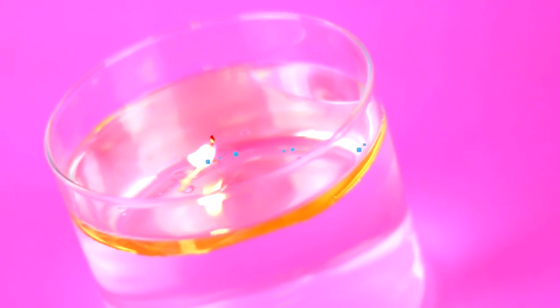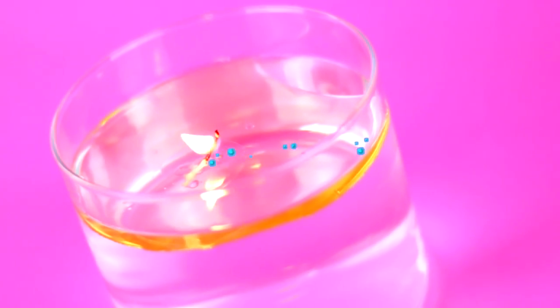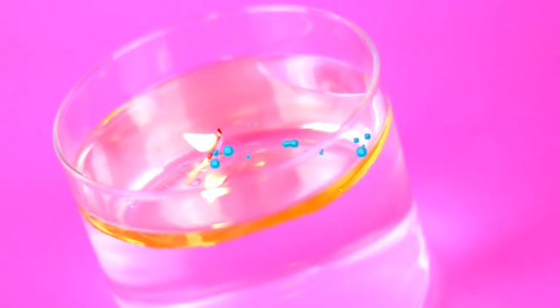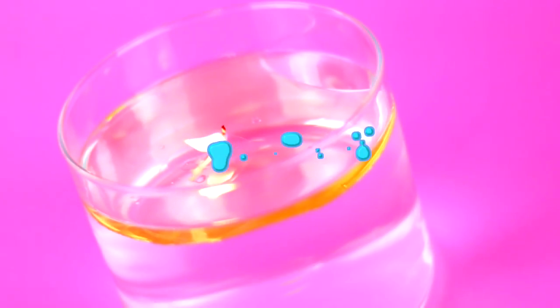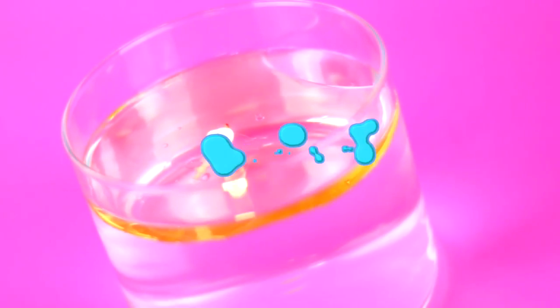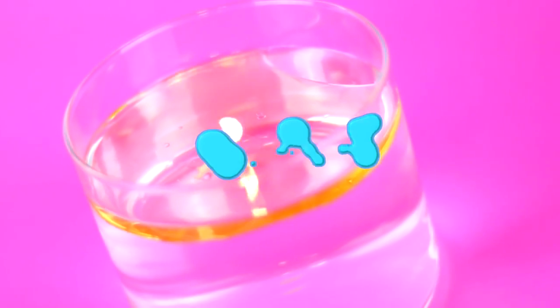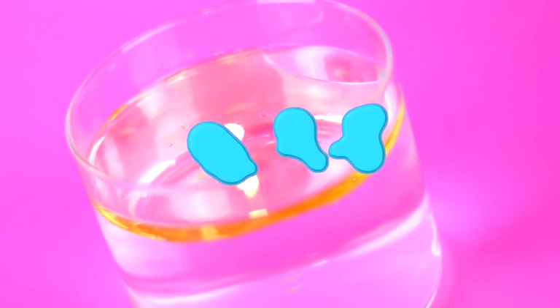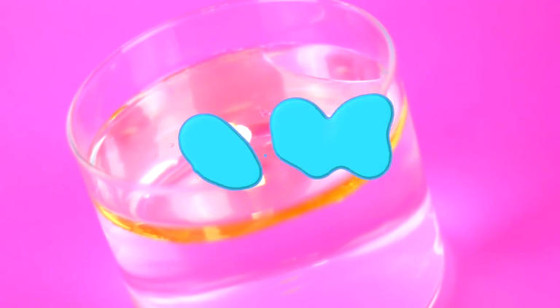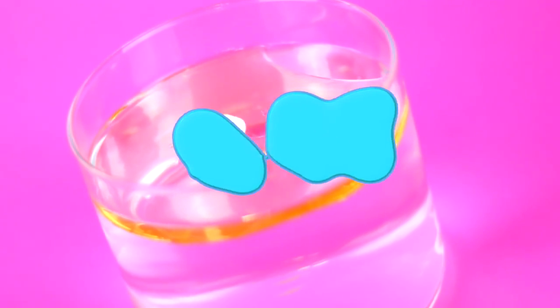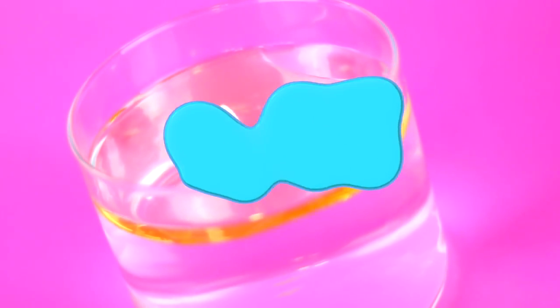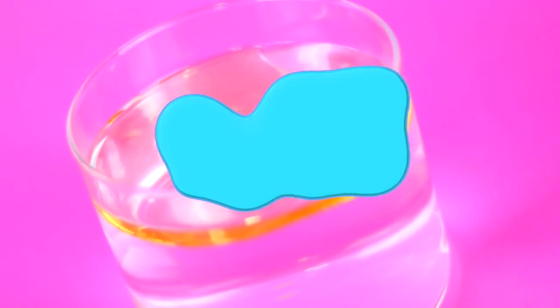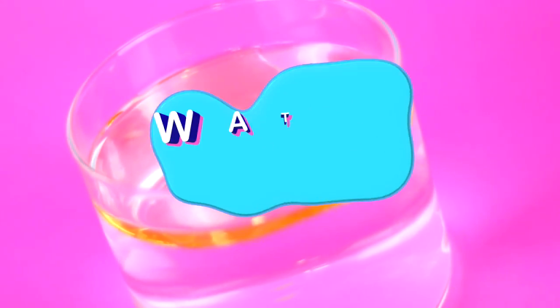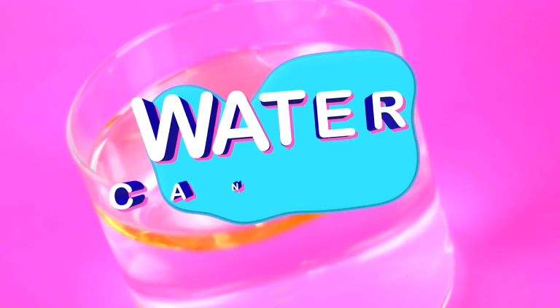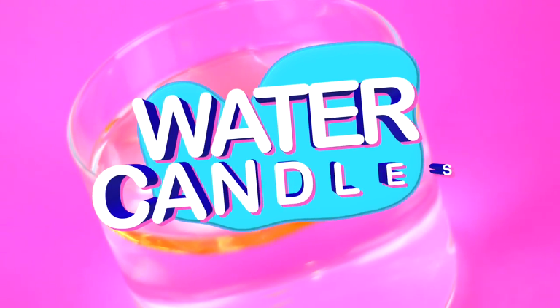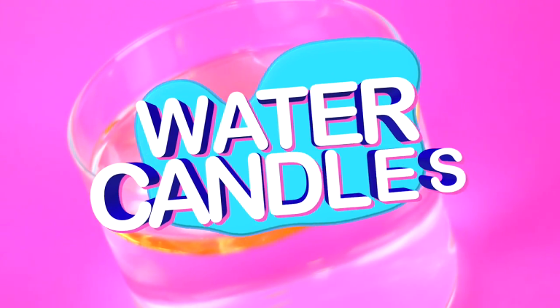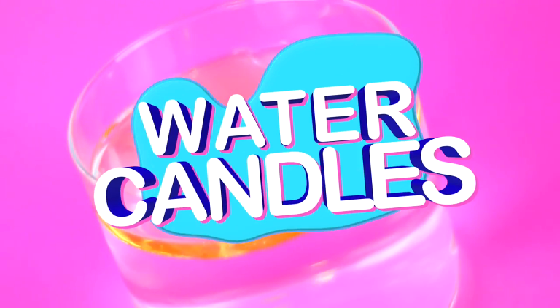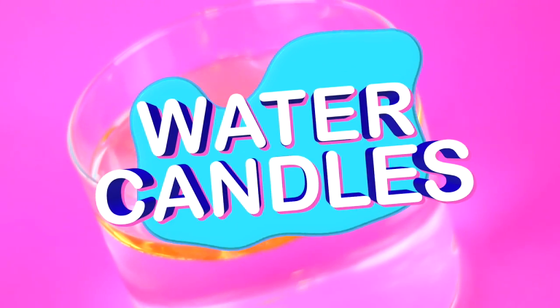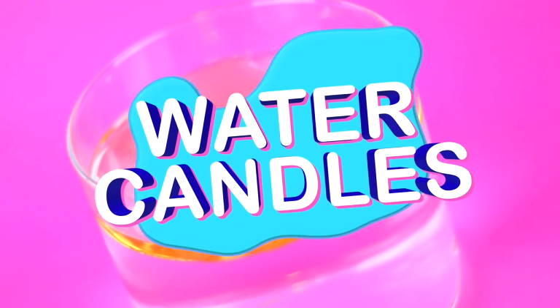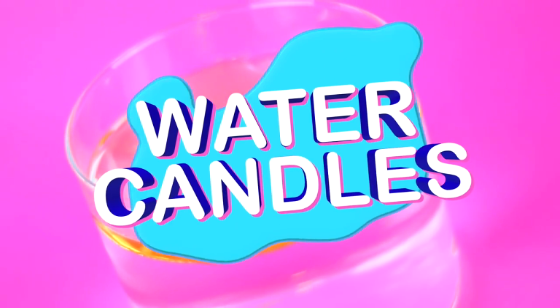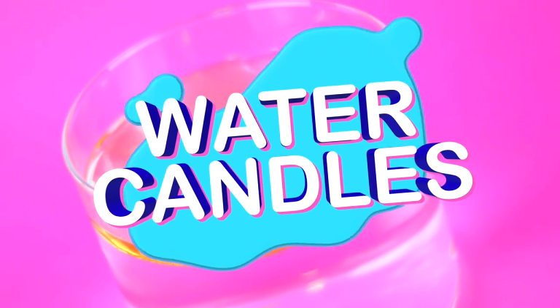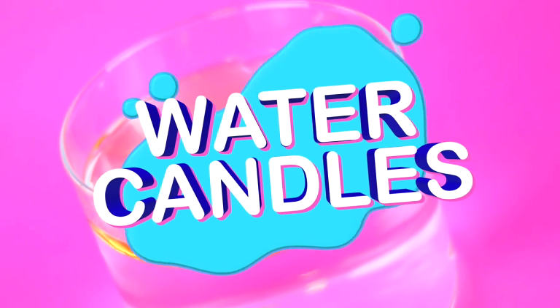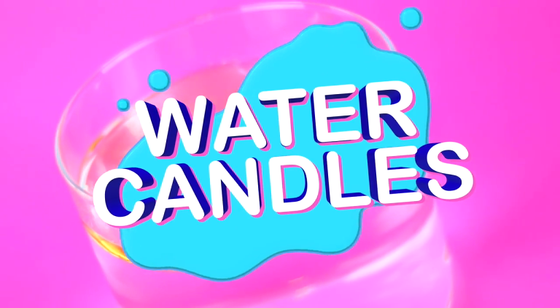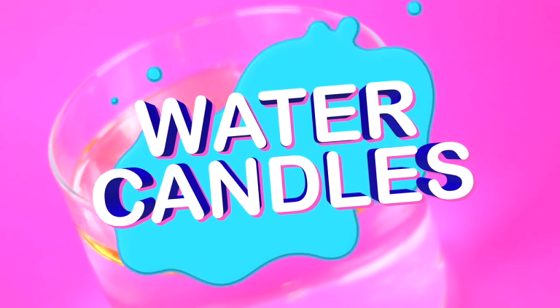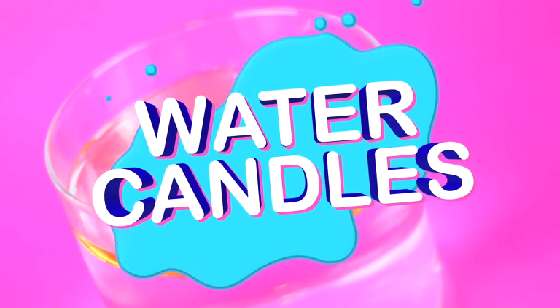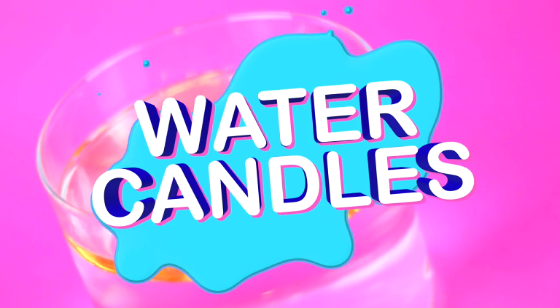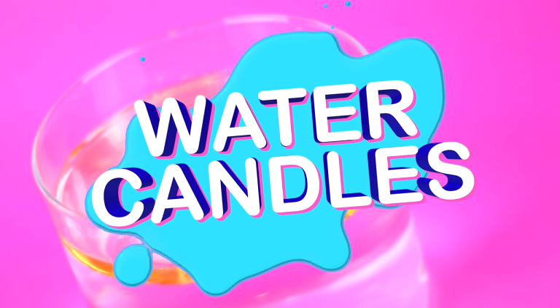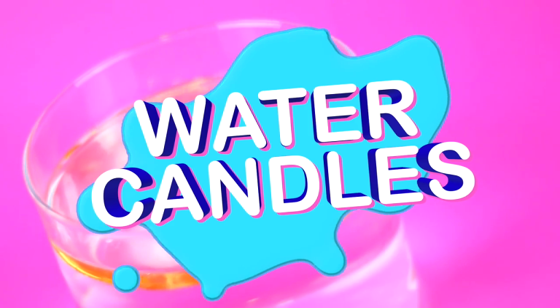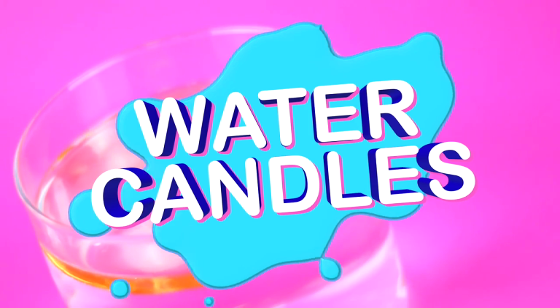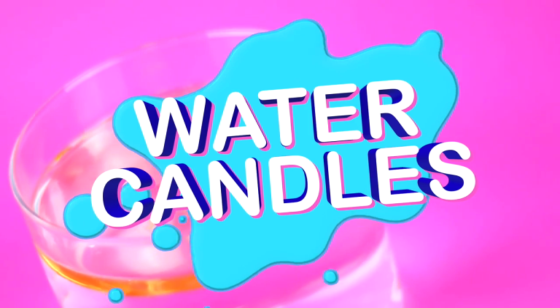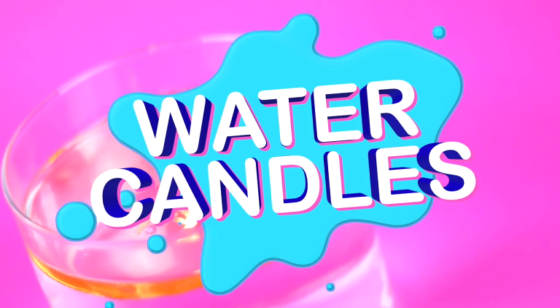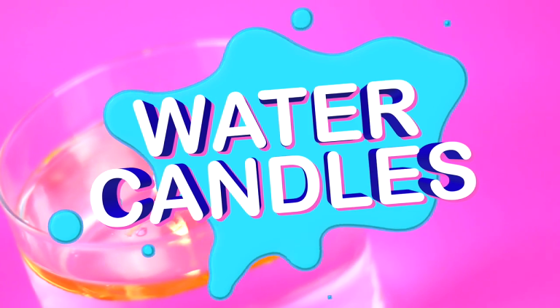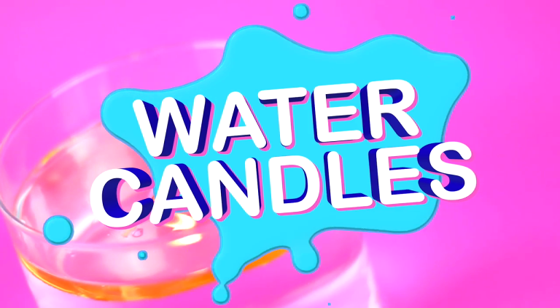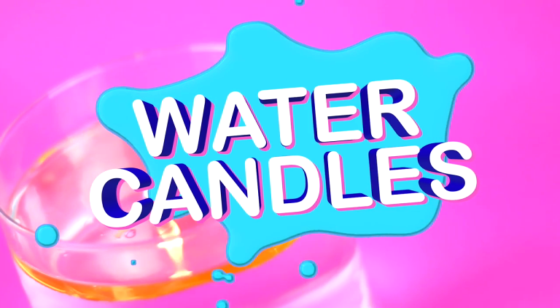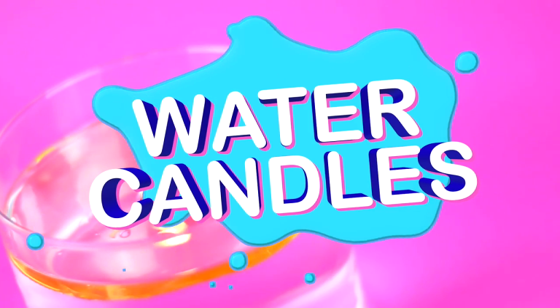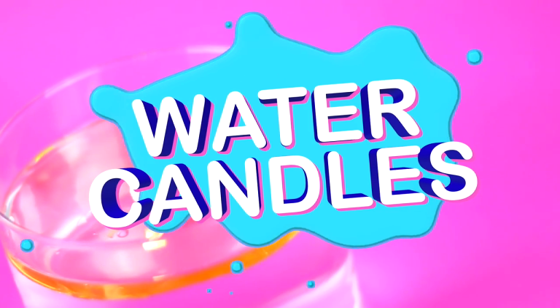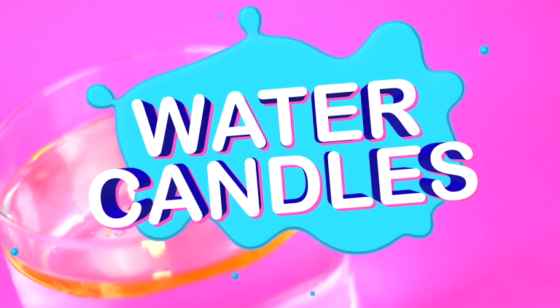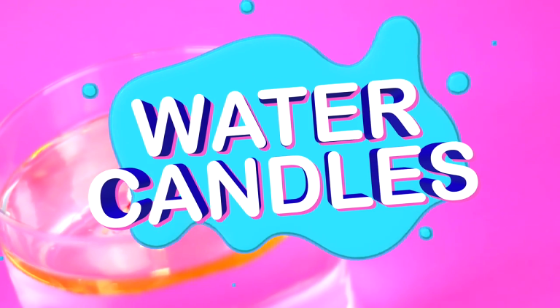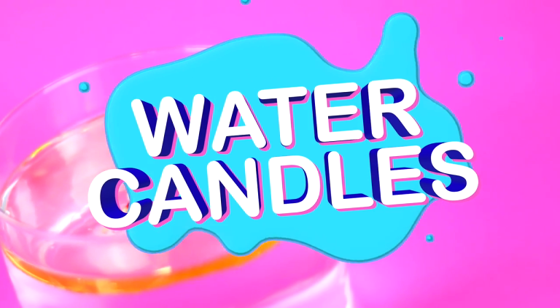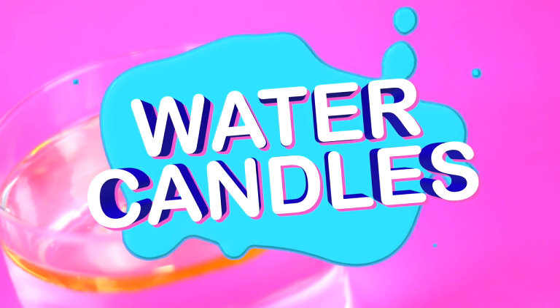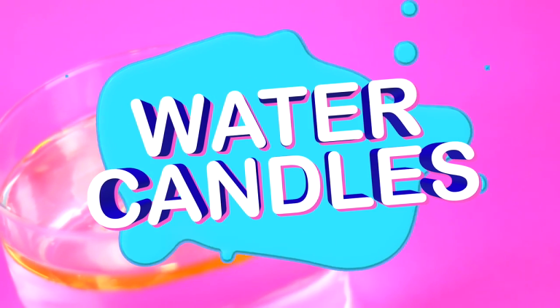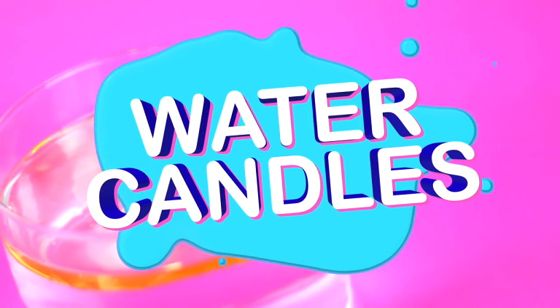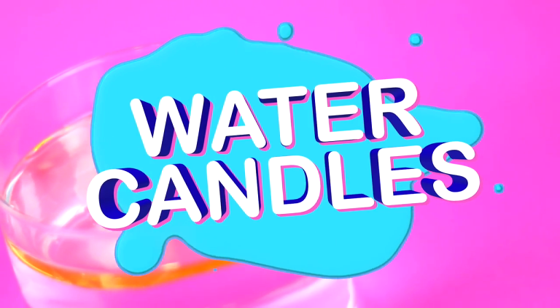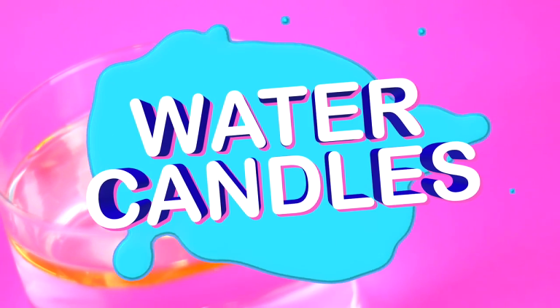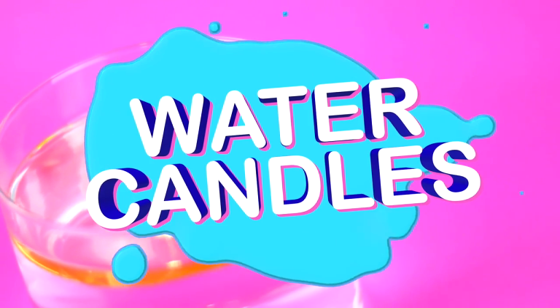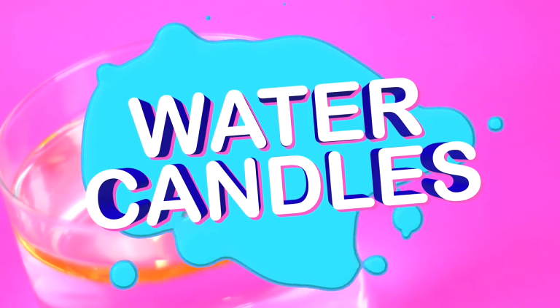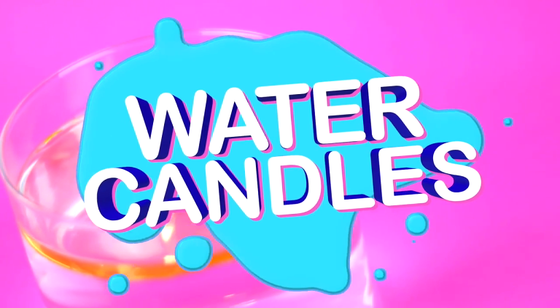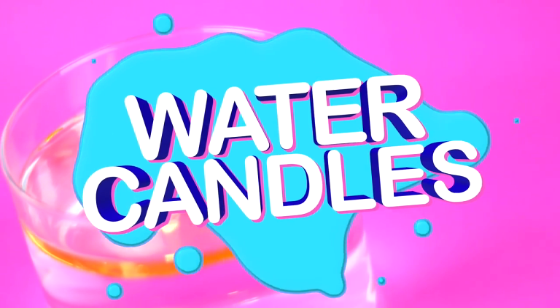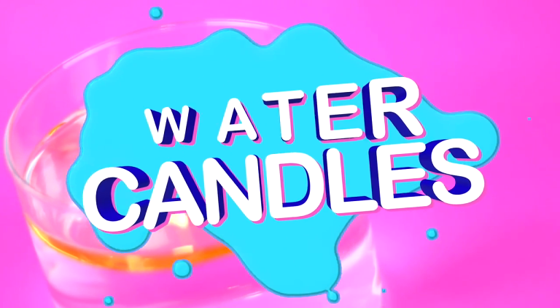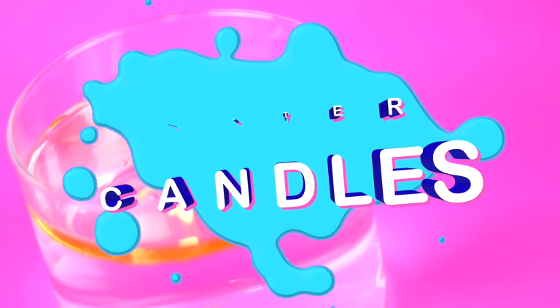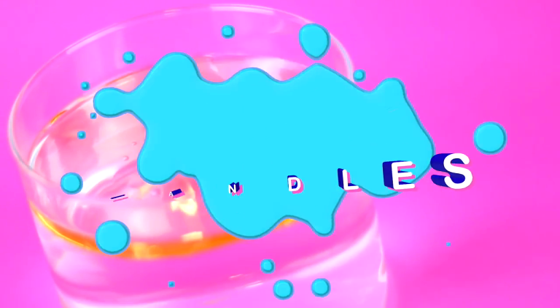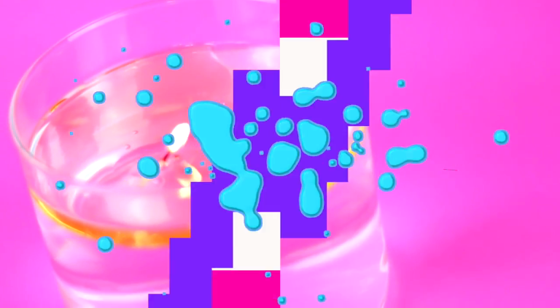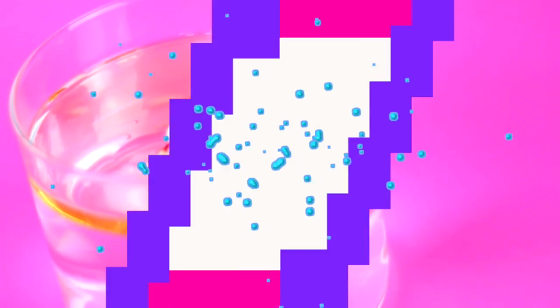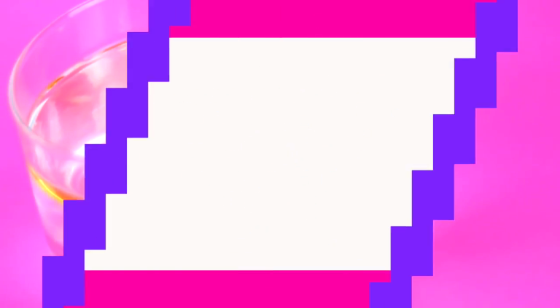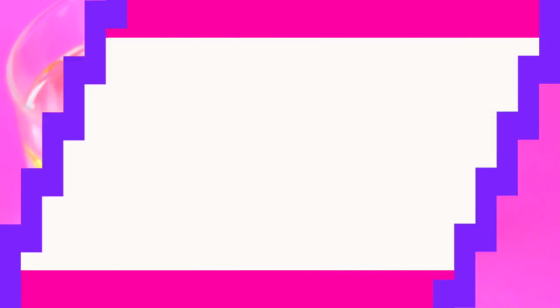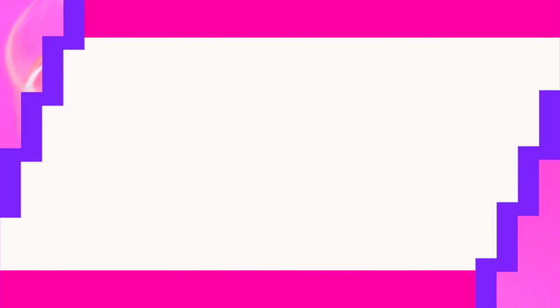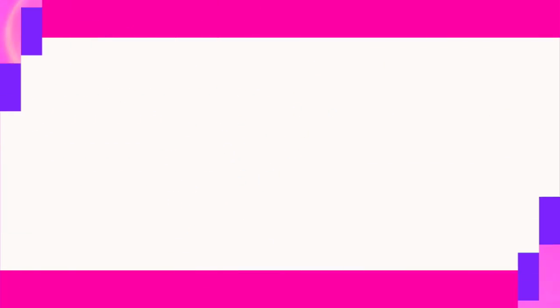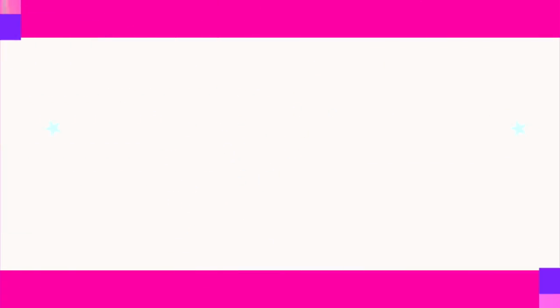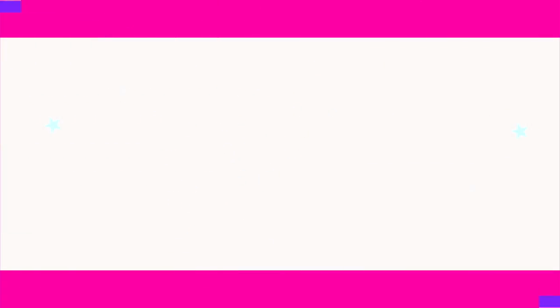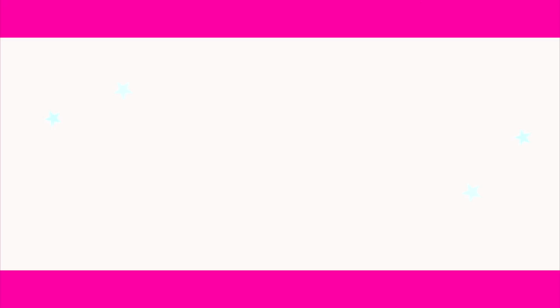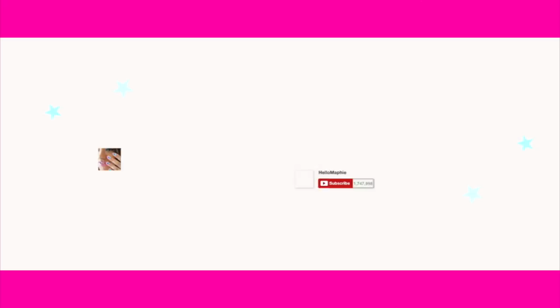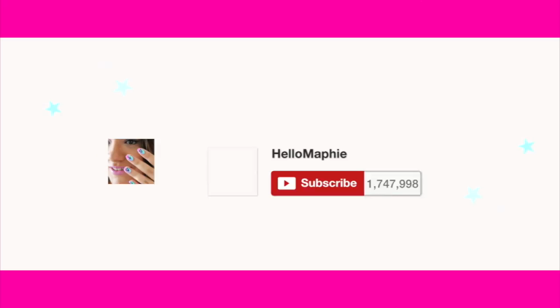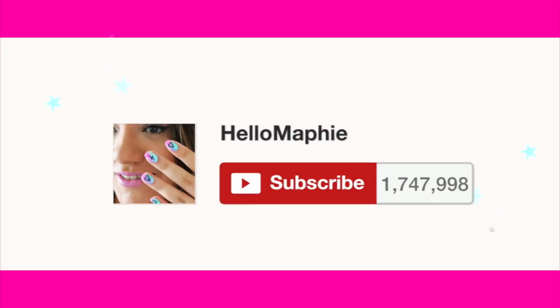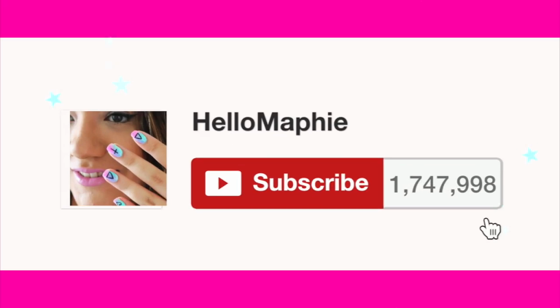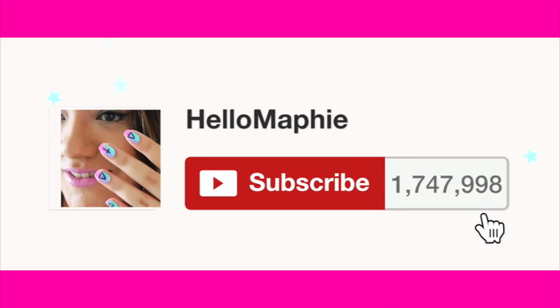Hi guys! In today's video we are going to make water candles! They are very easy to make and they look totally cool!